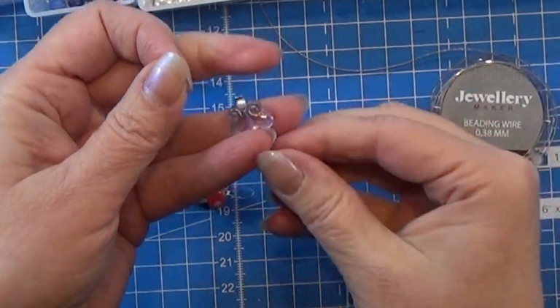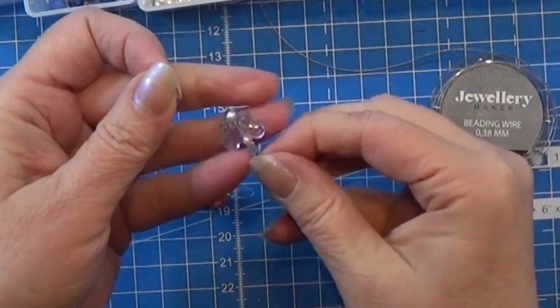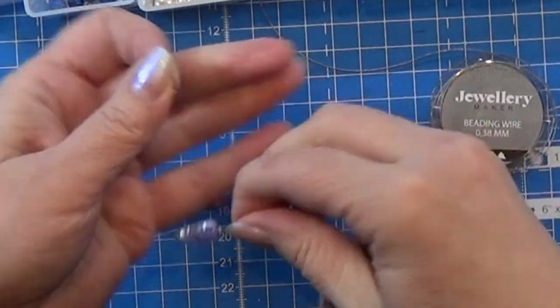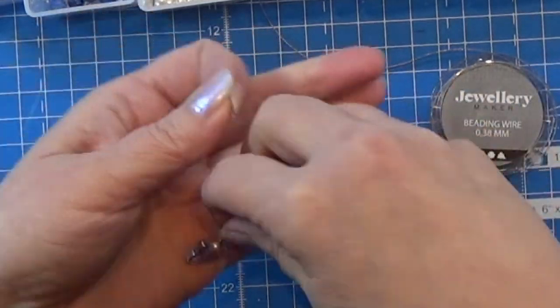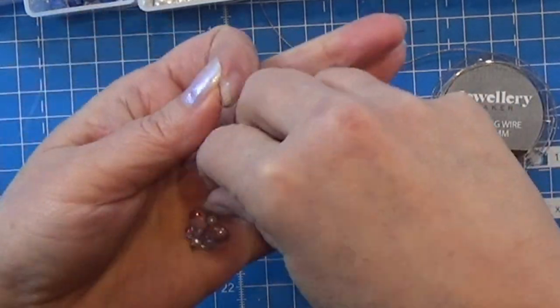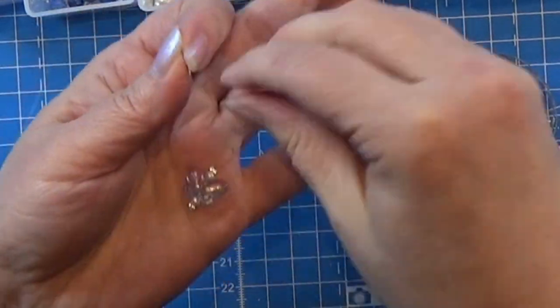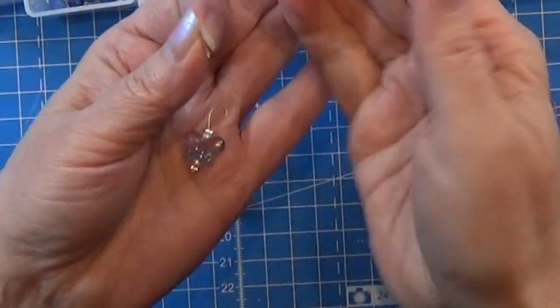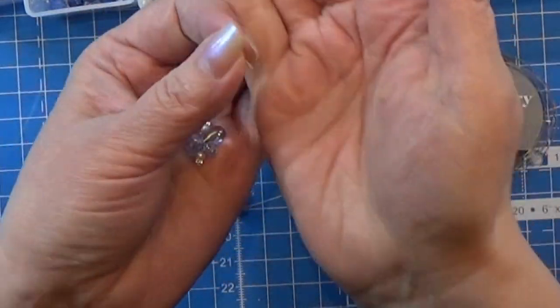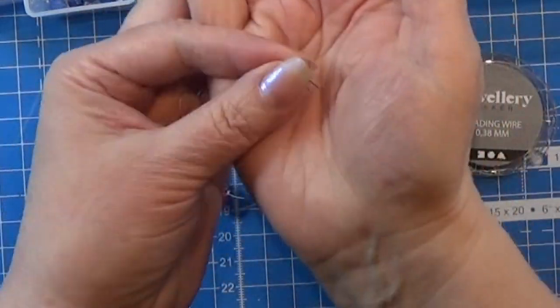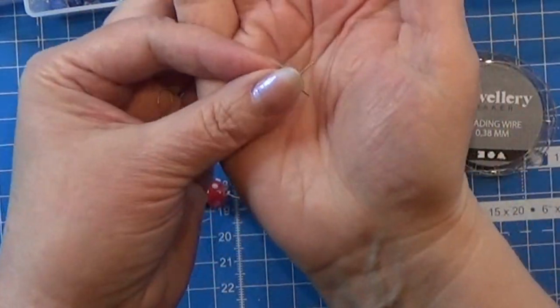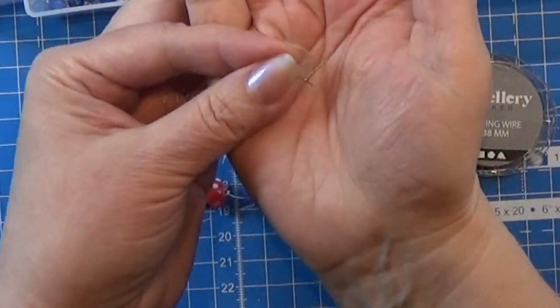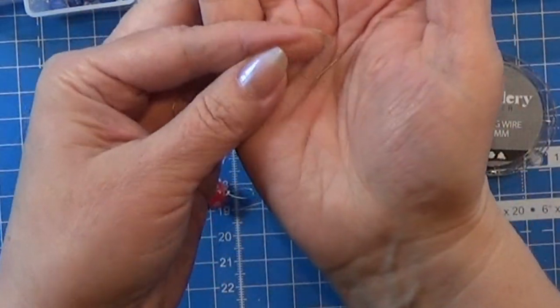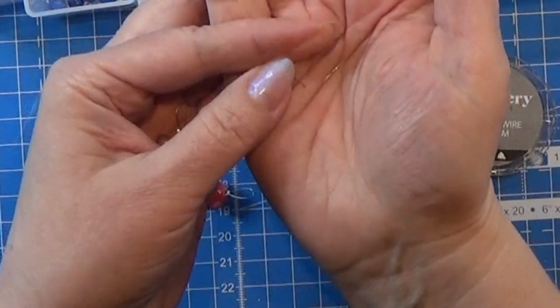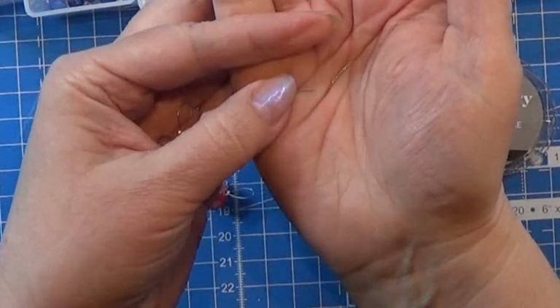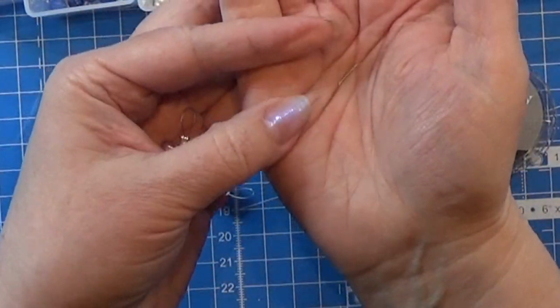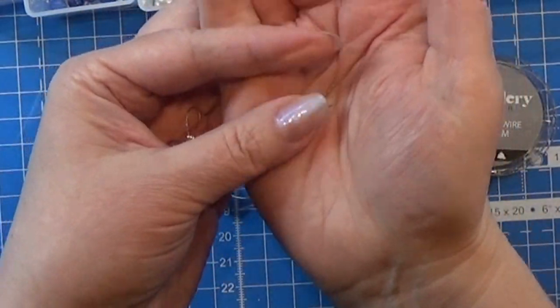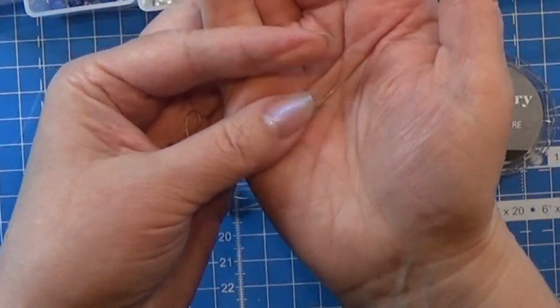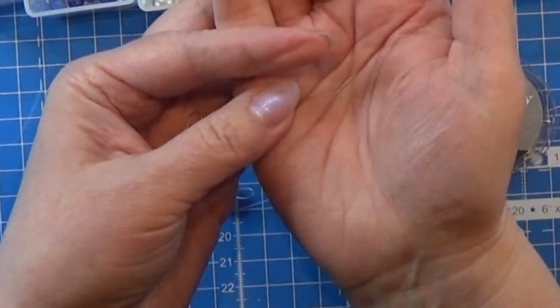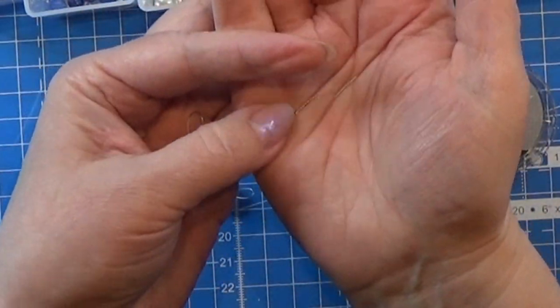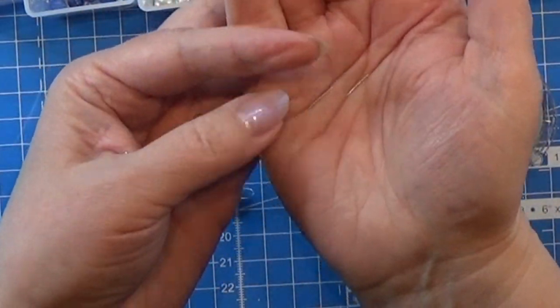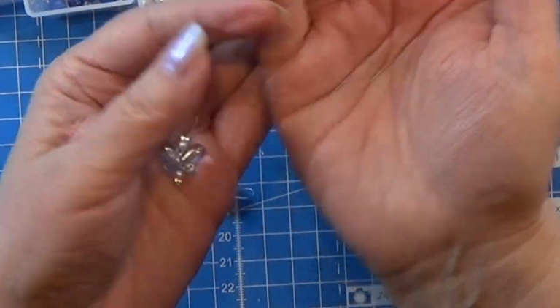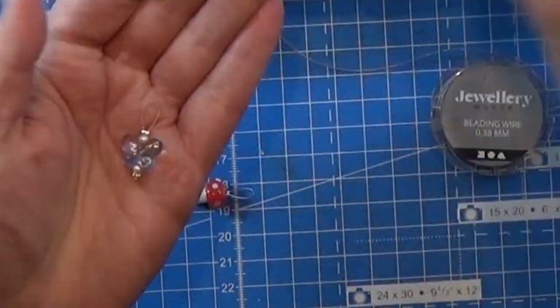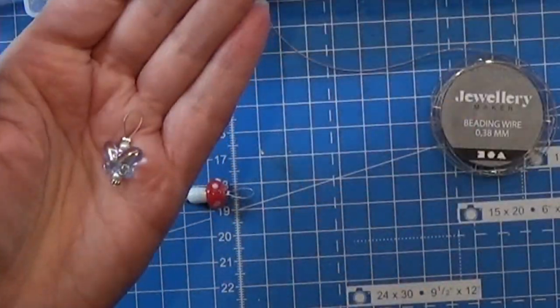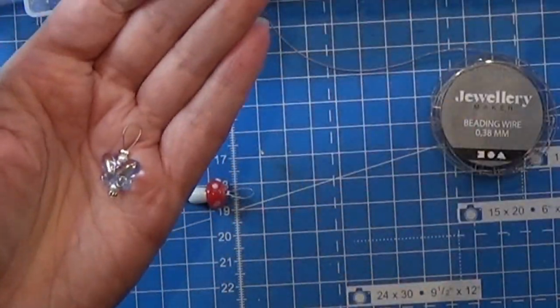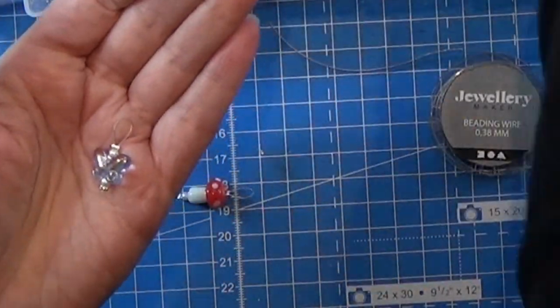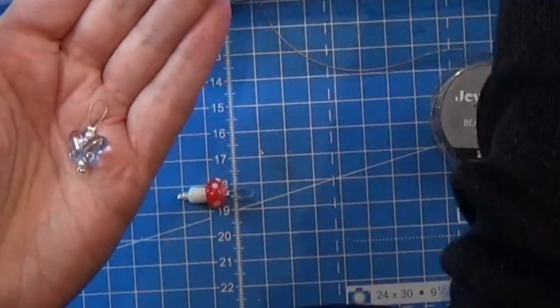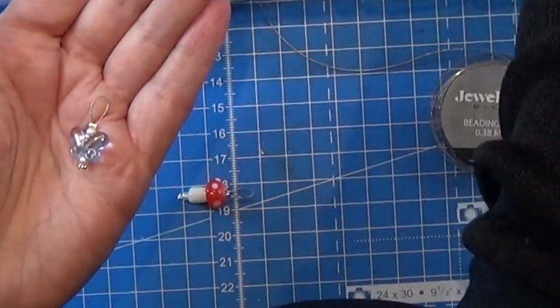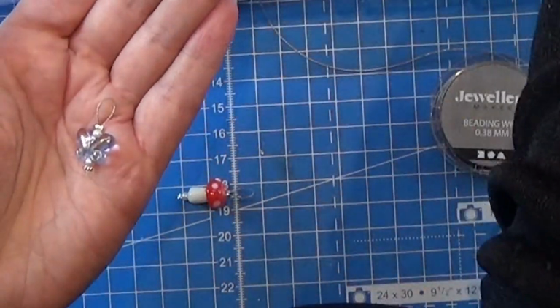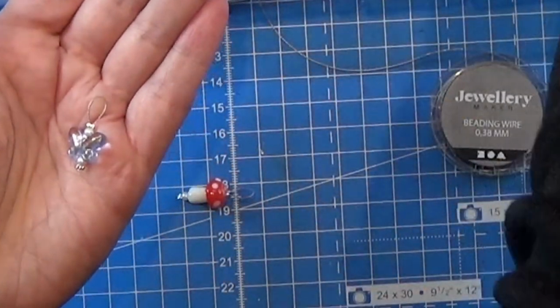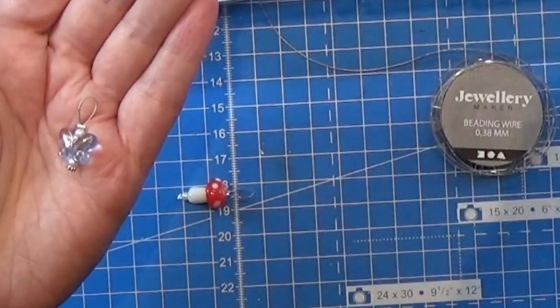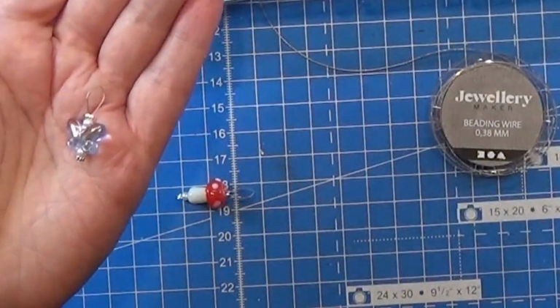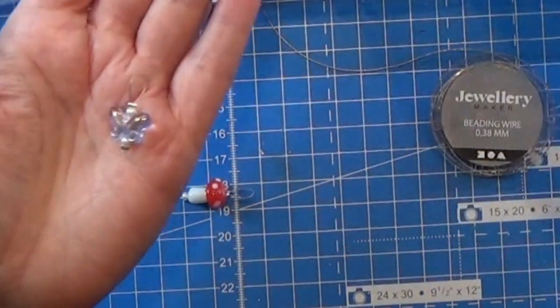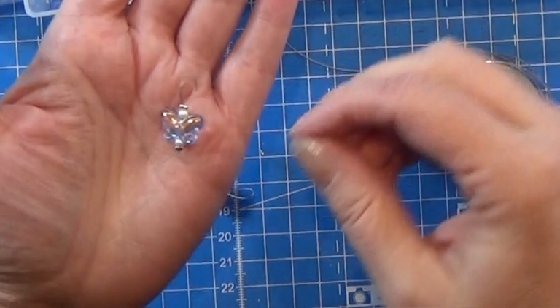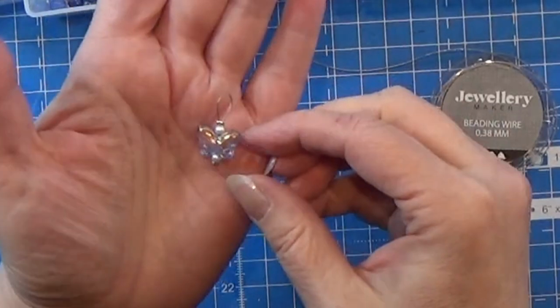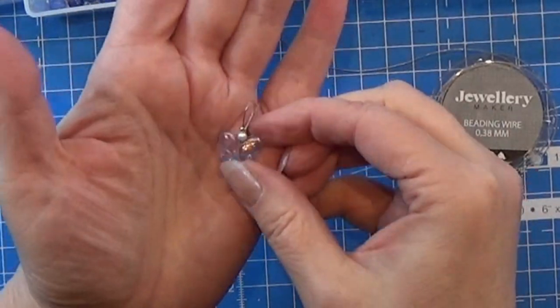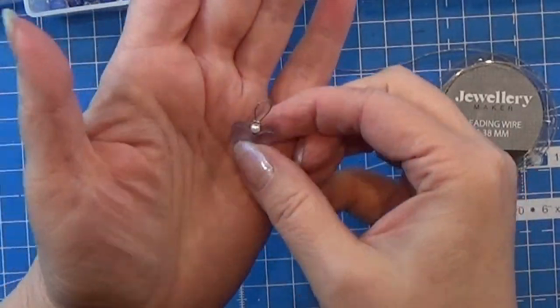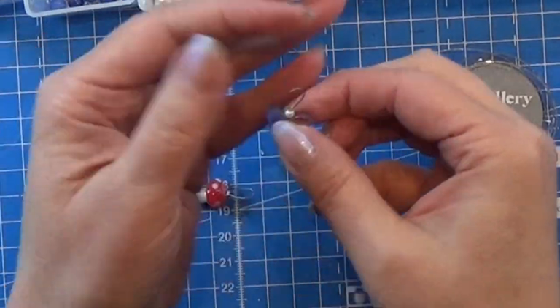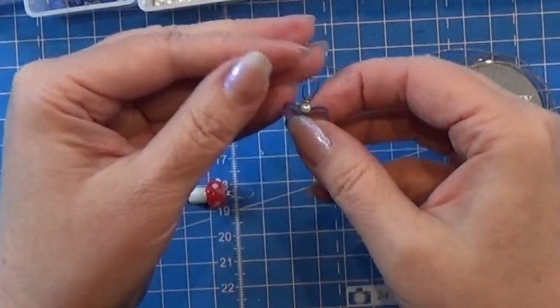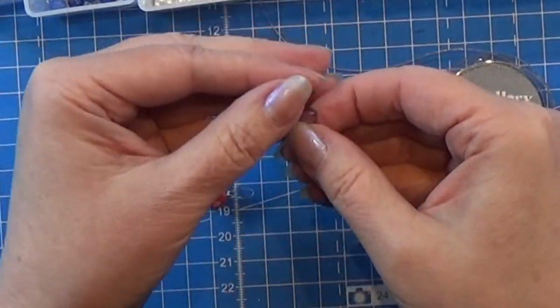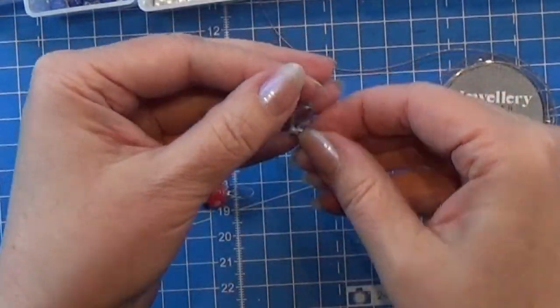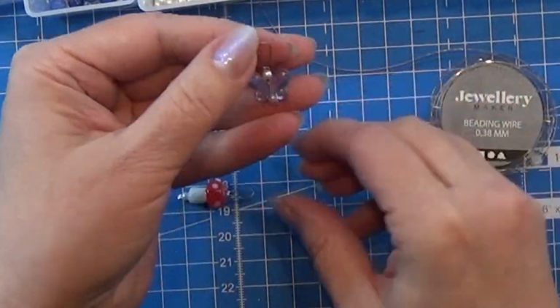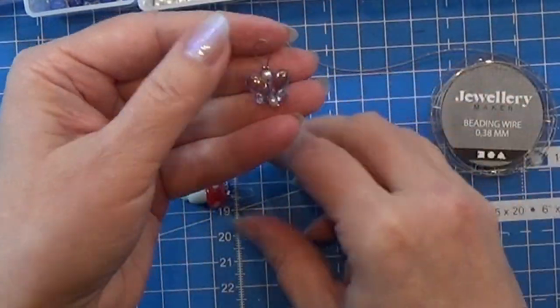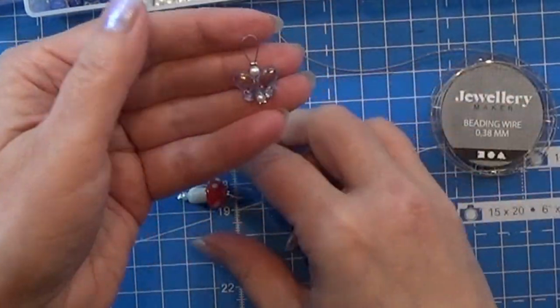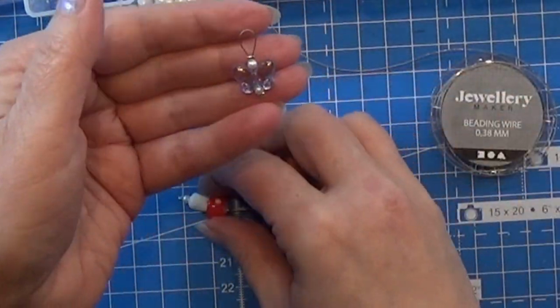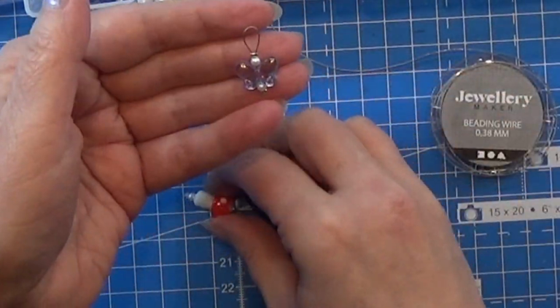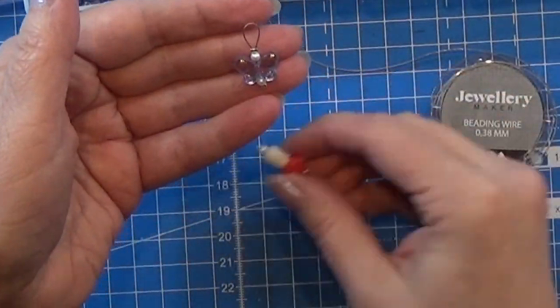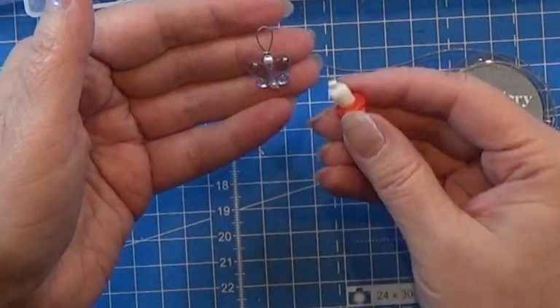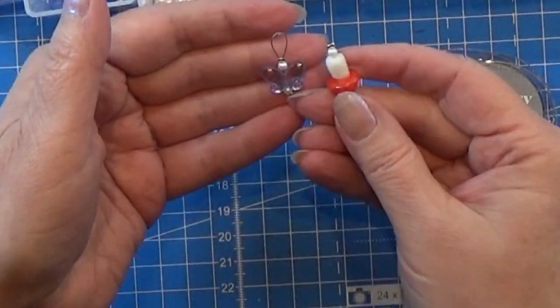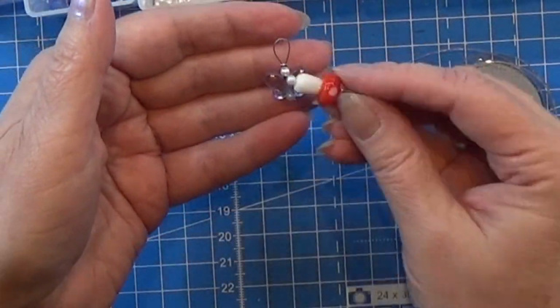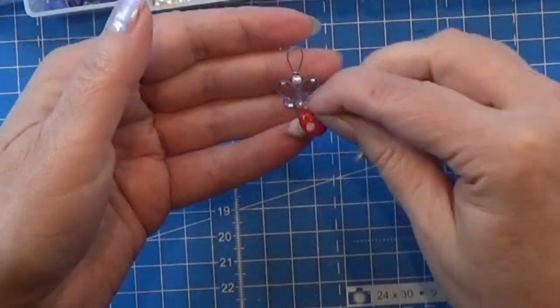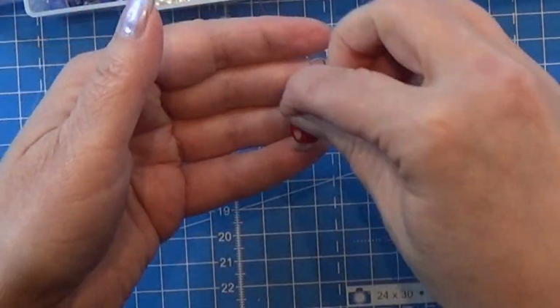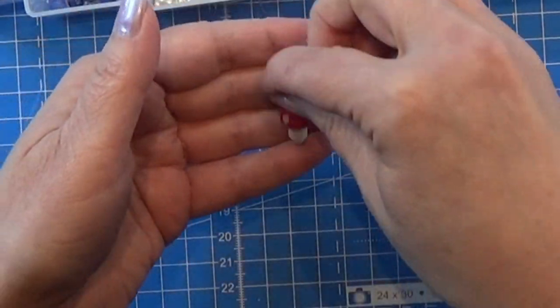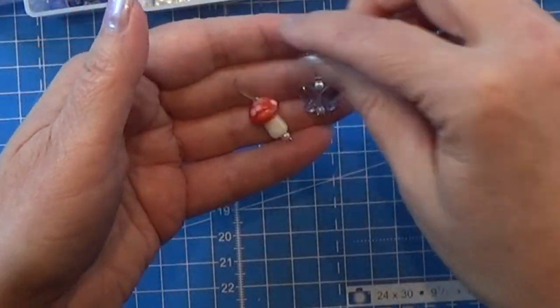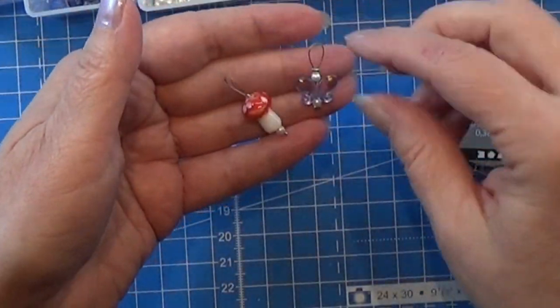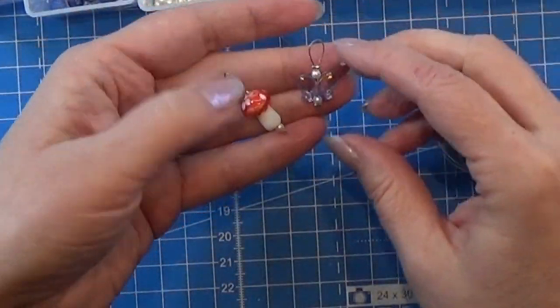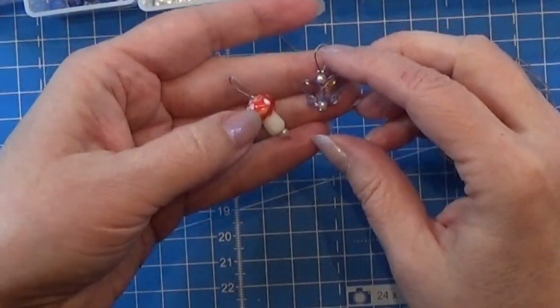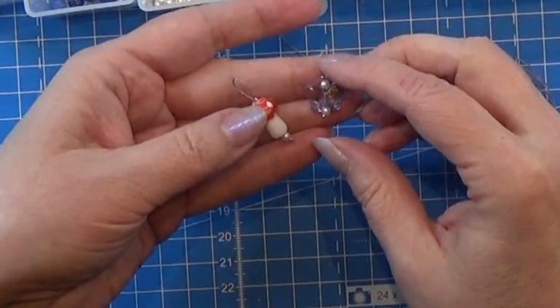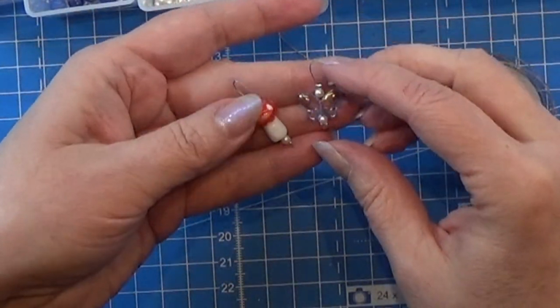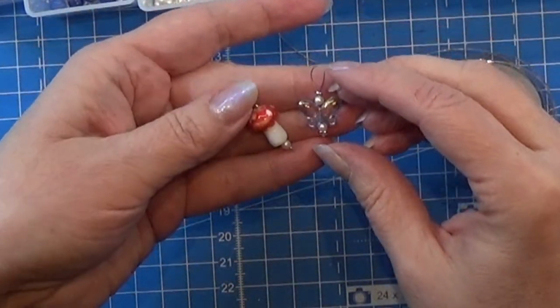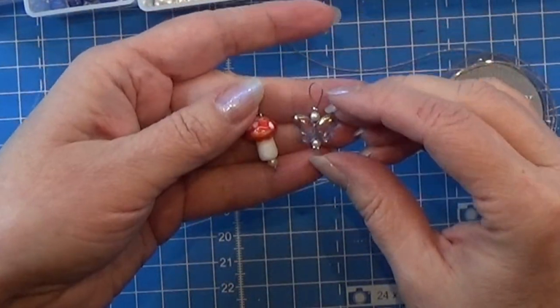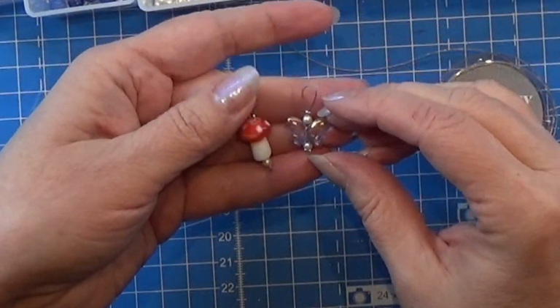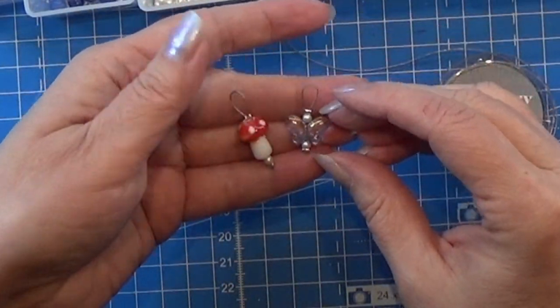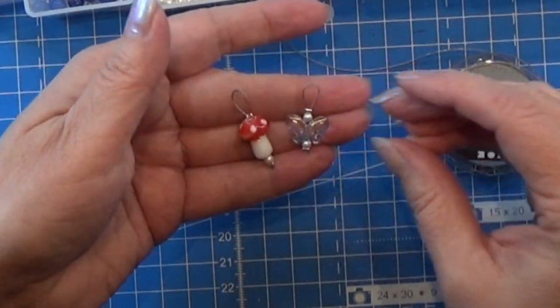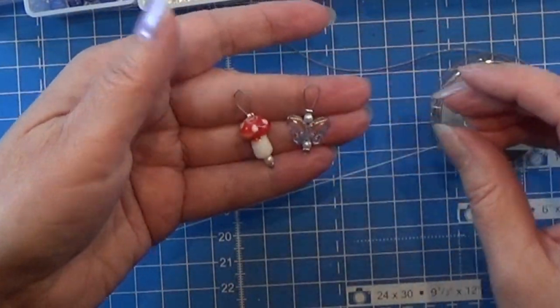And there I have another stitch marker. I will show you how to use this in a second so hang on.